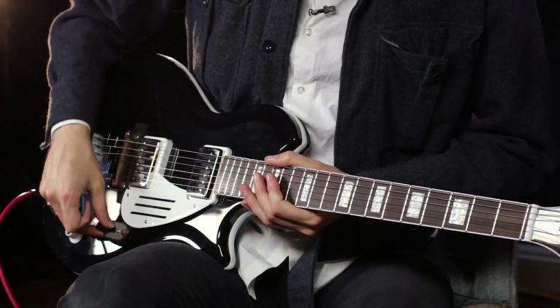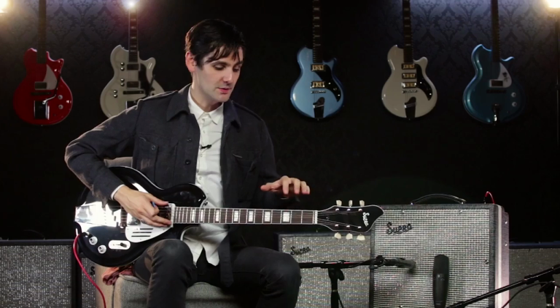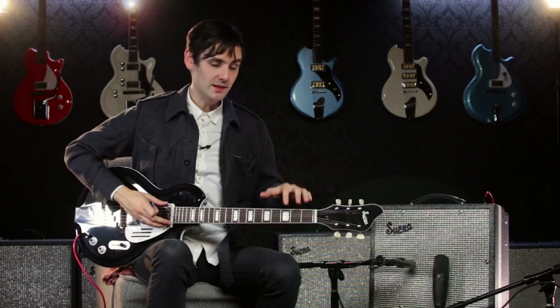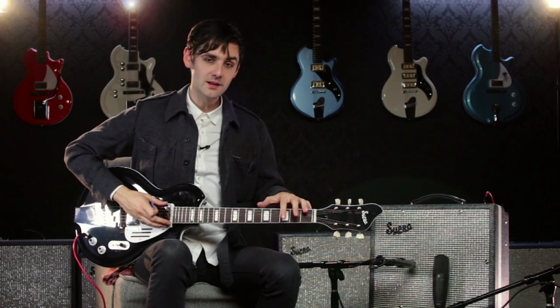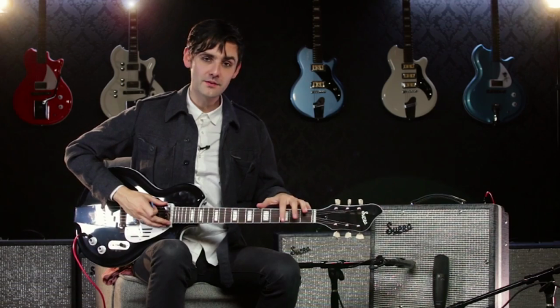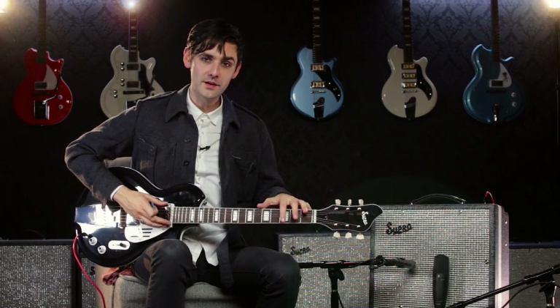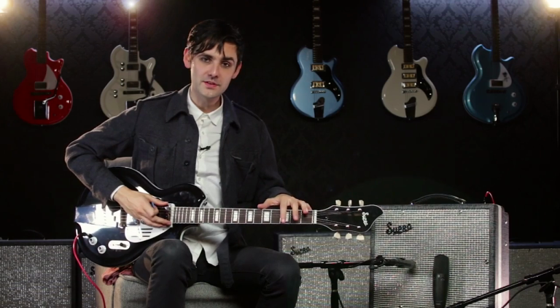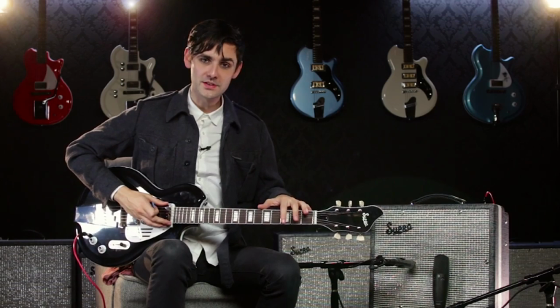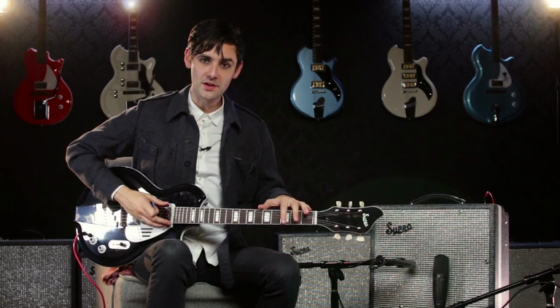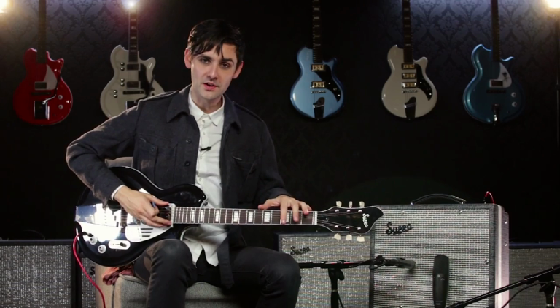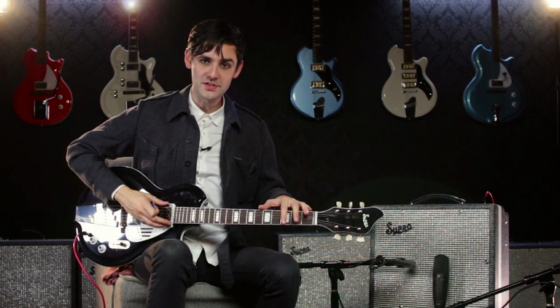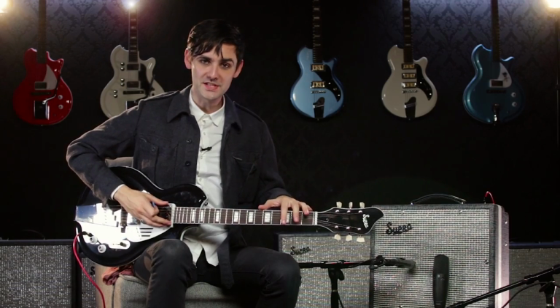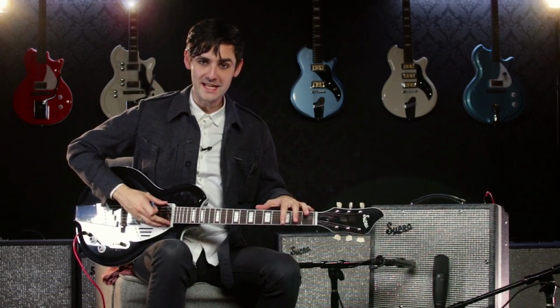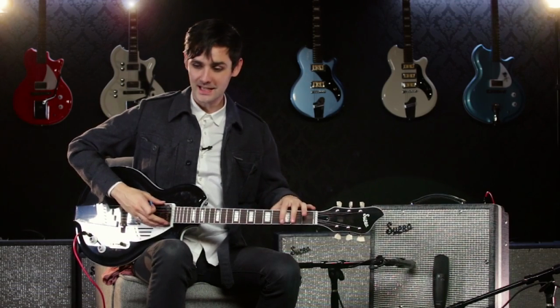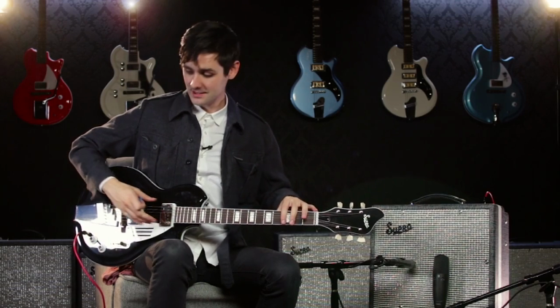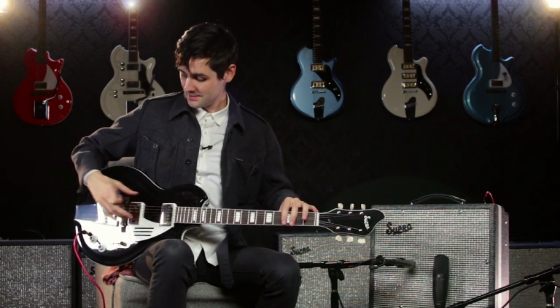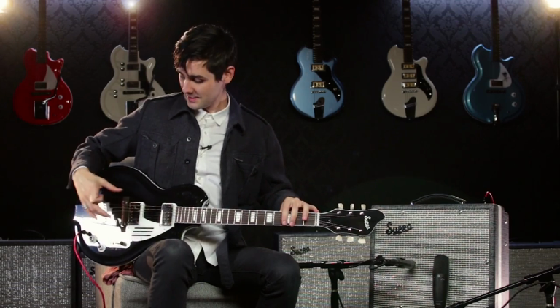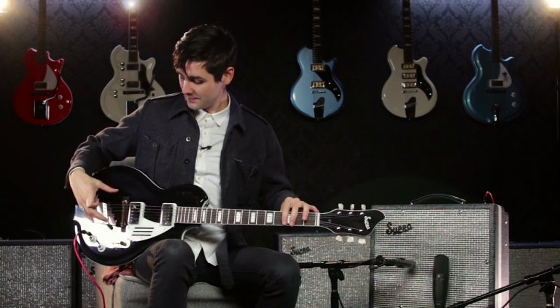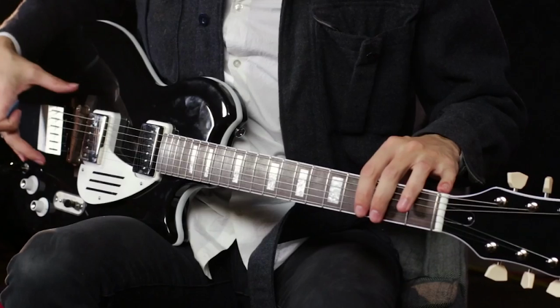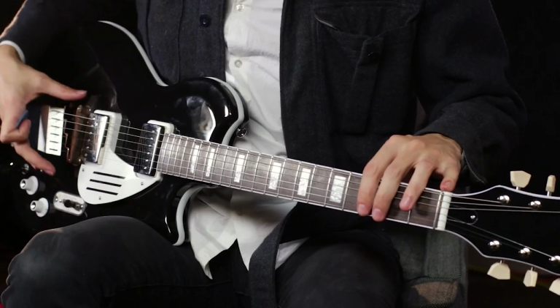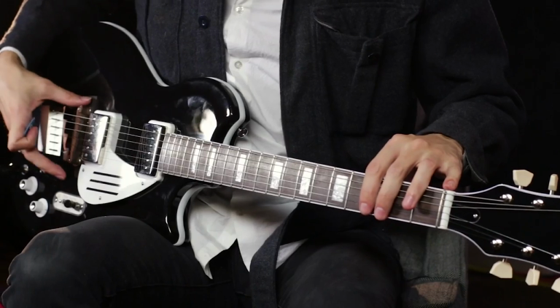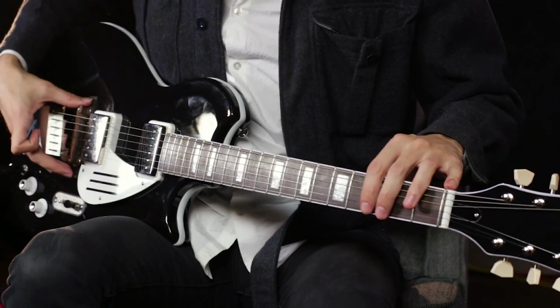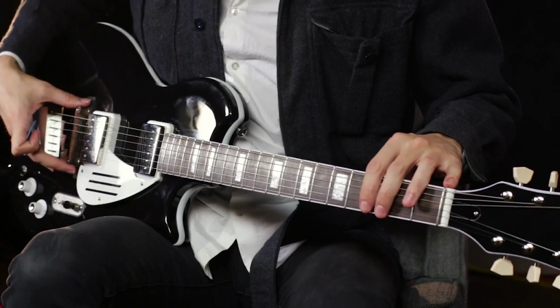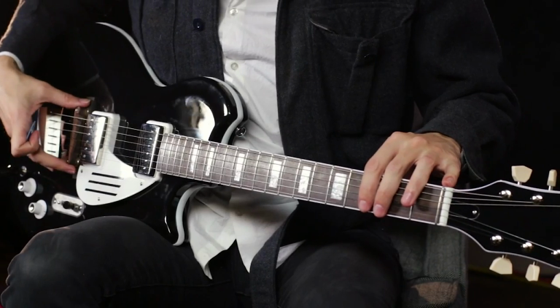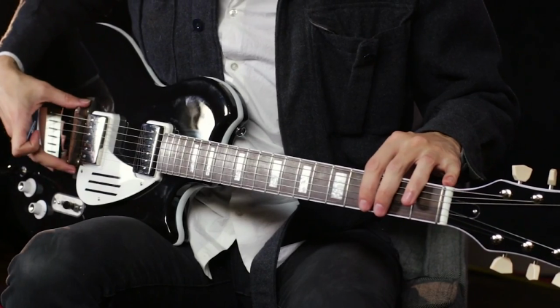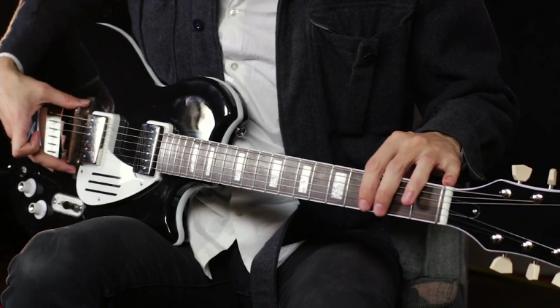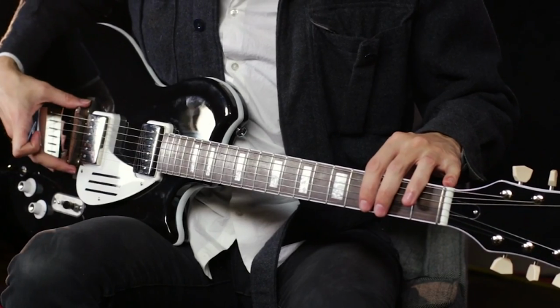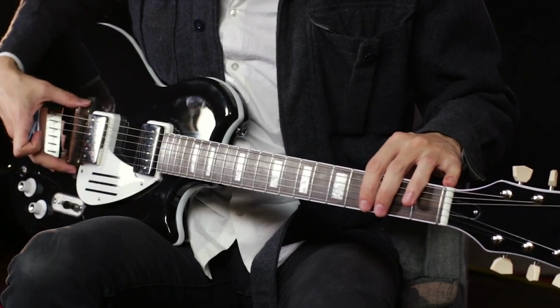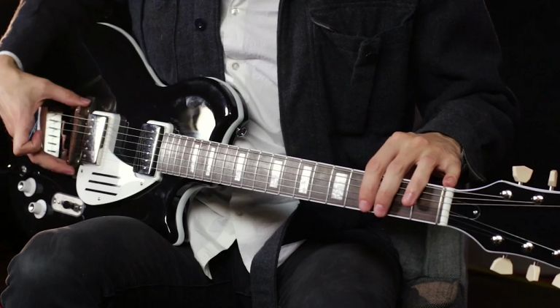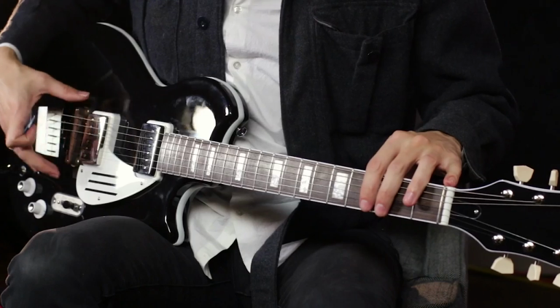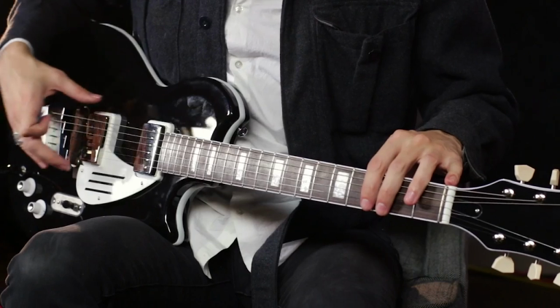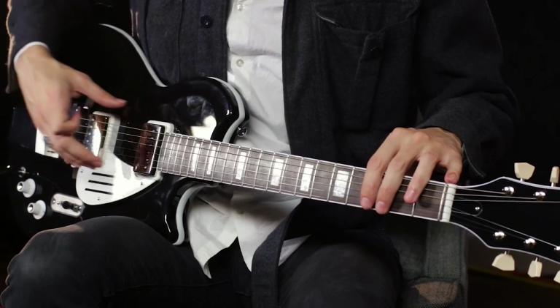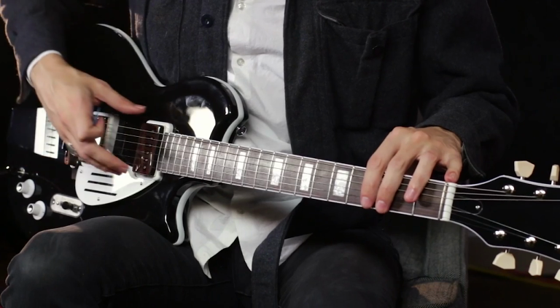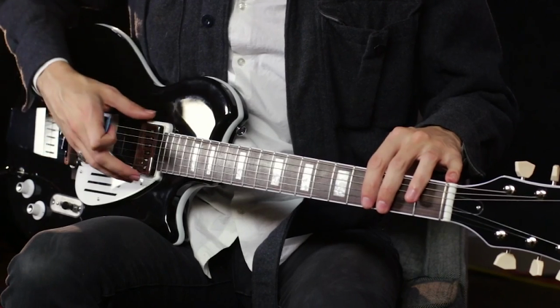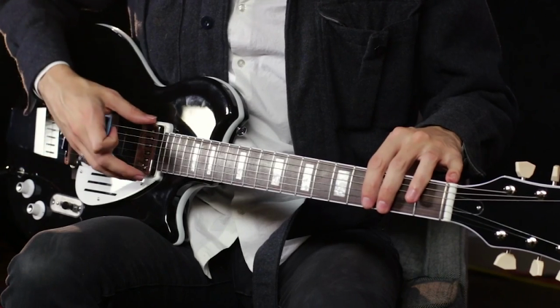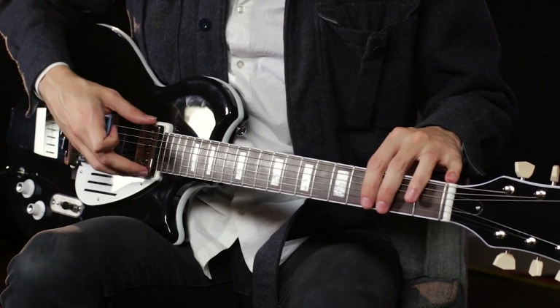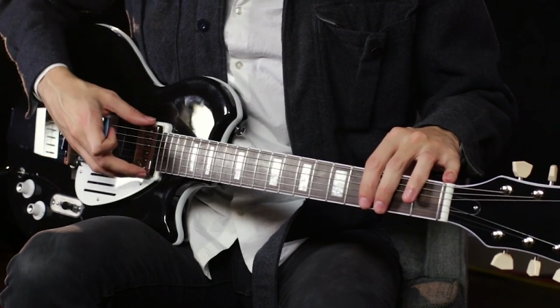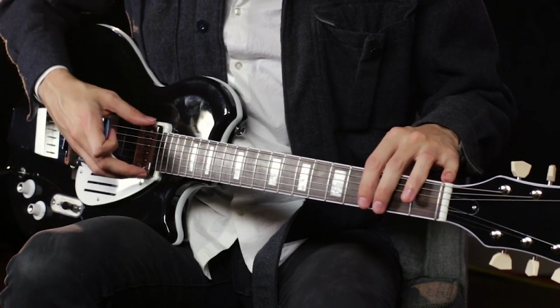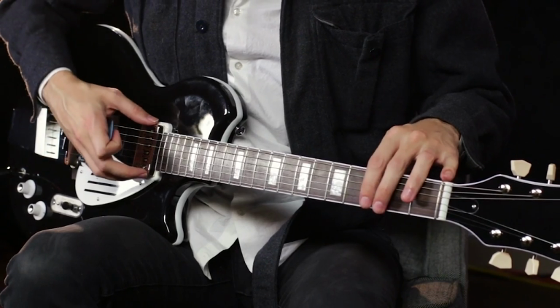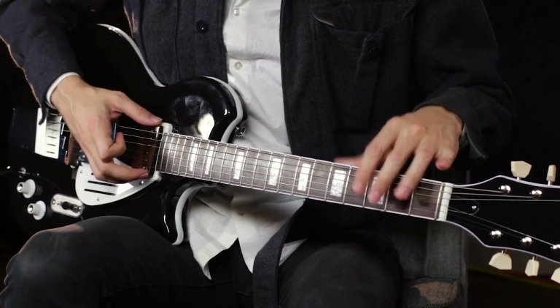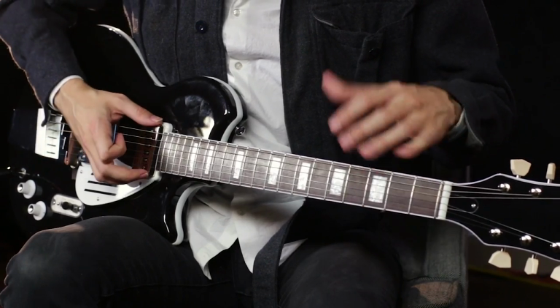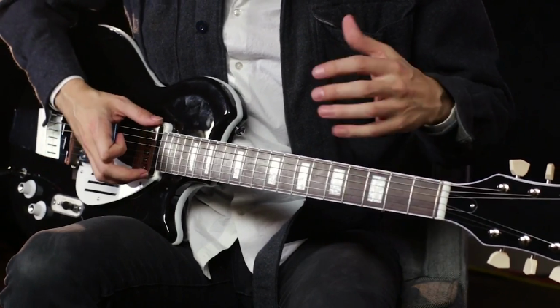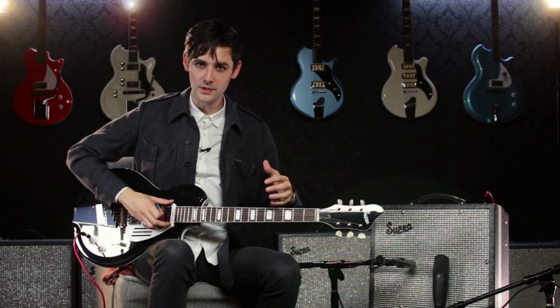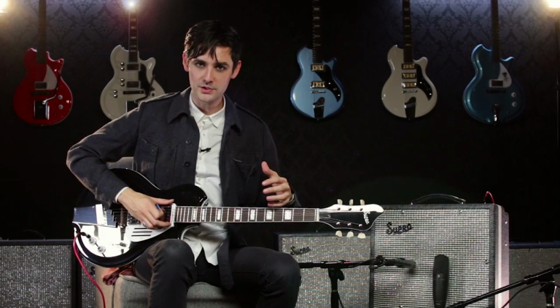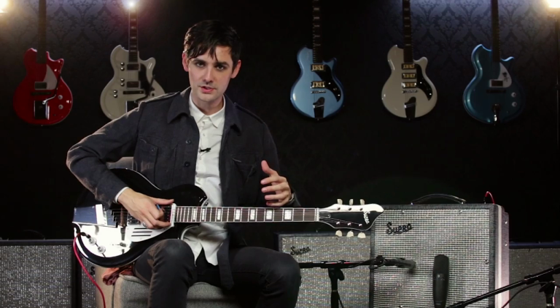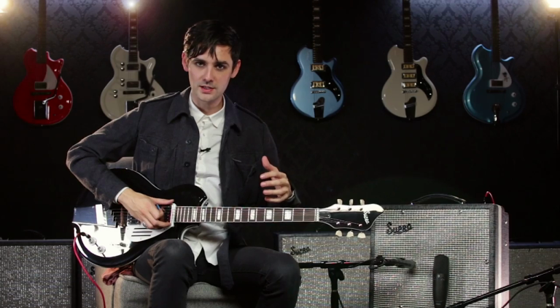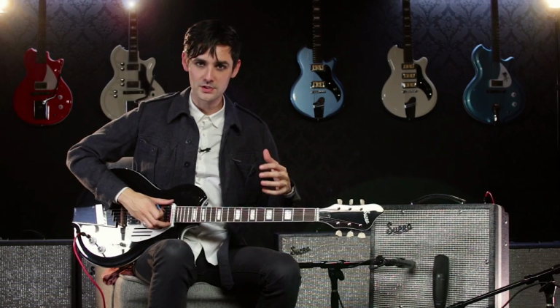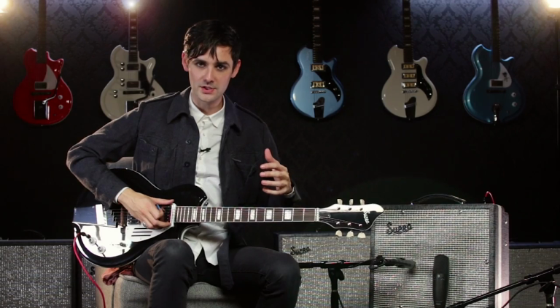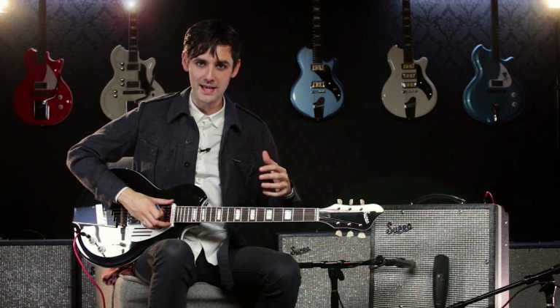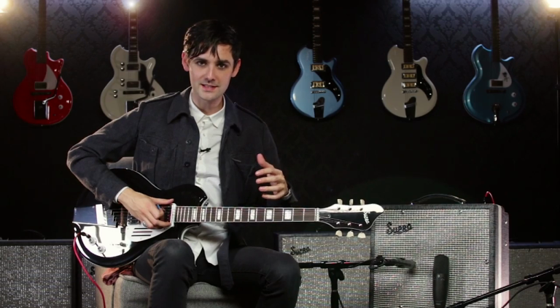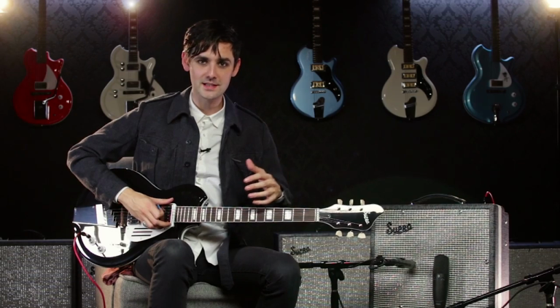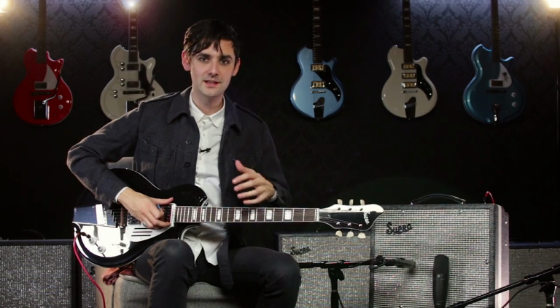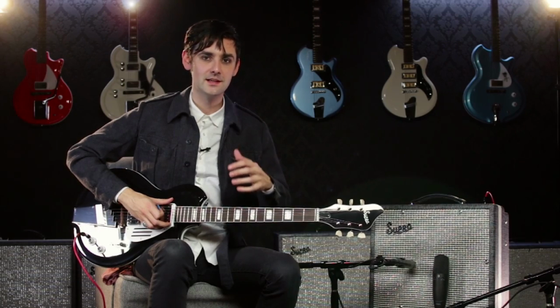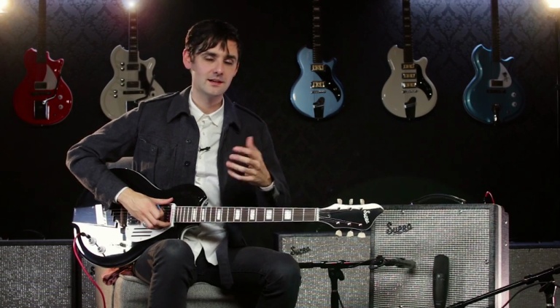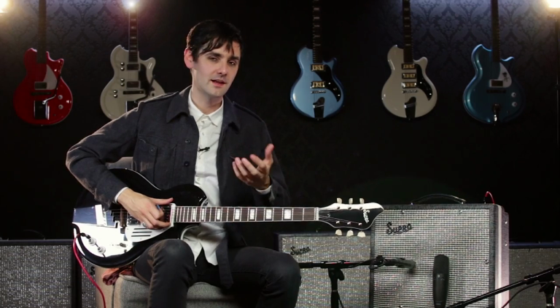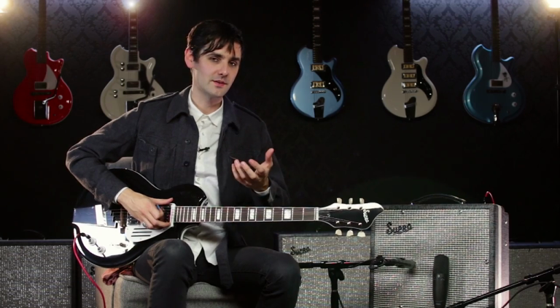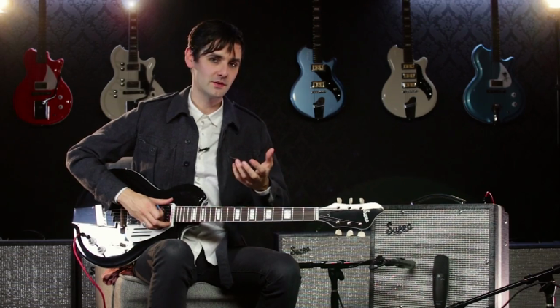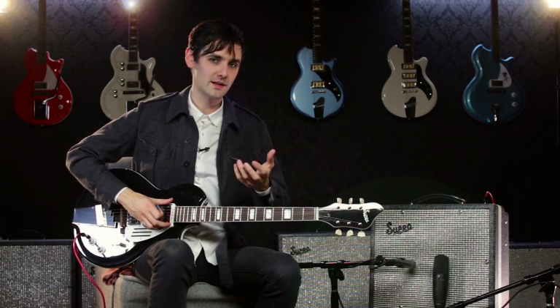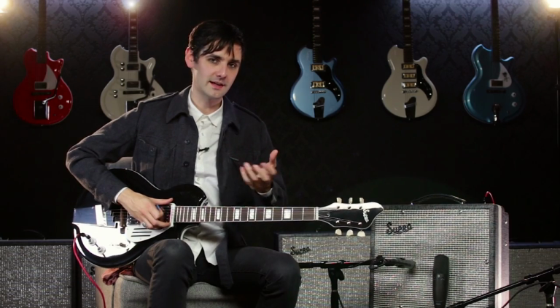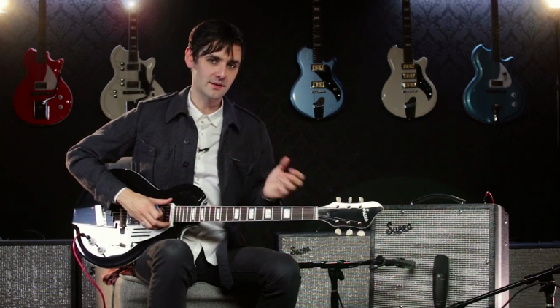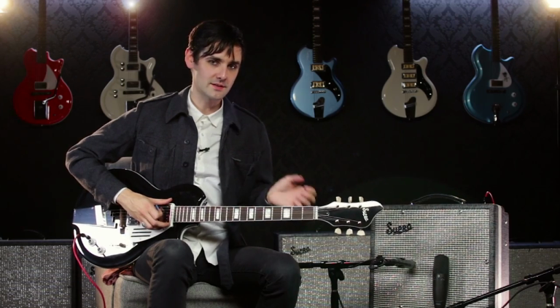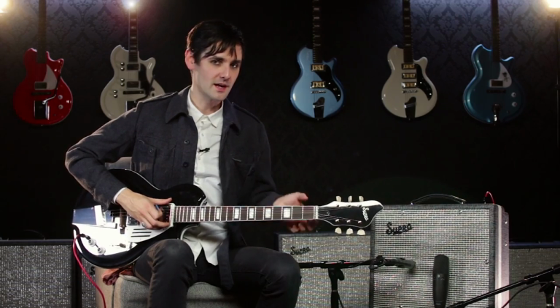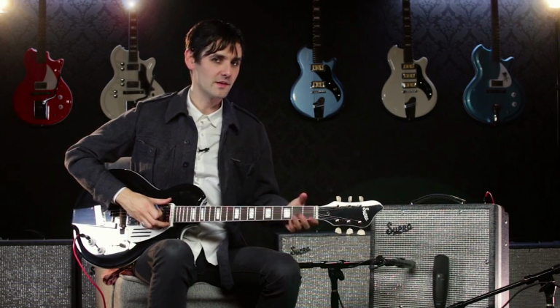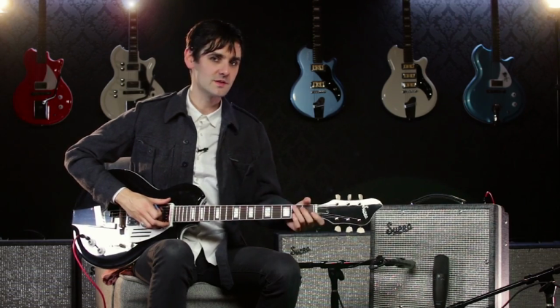I love how this guitar sustains, even though it has this floating bridge. This pickup's just so rich and jazzy — I think you'll like how it sounds.